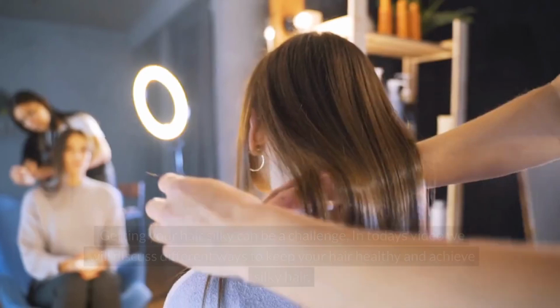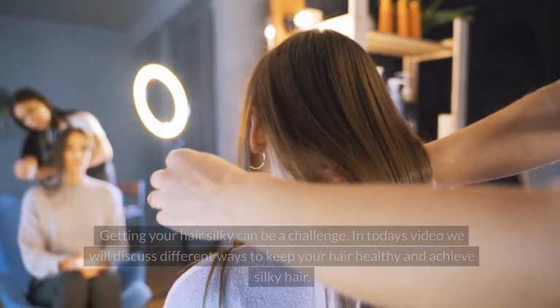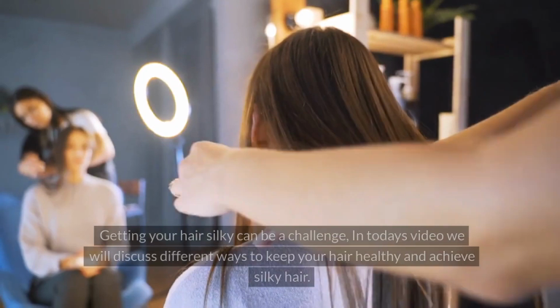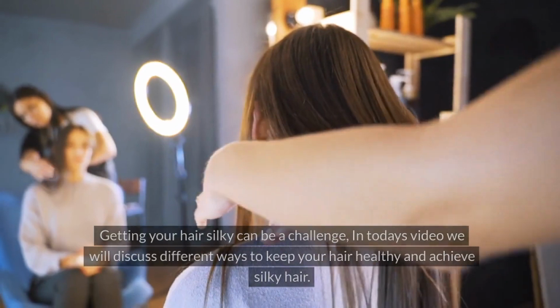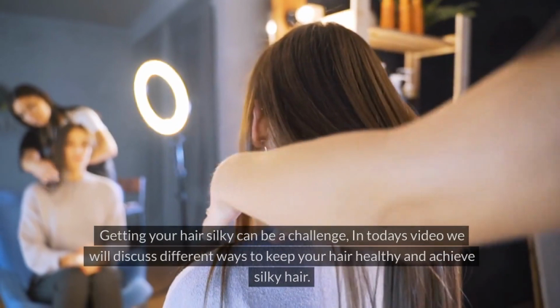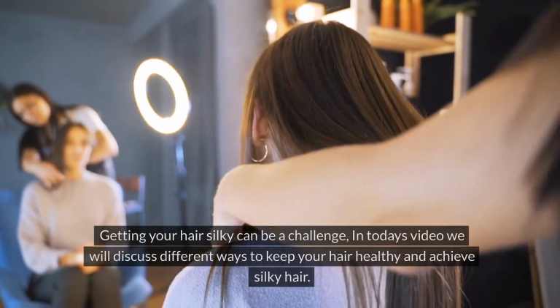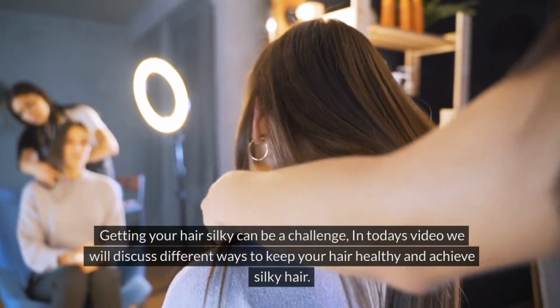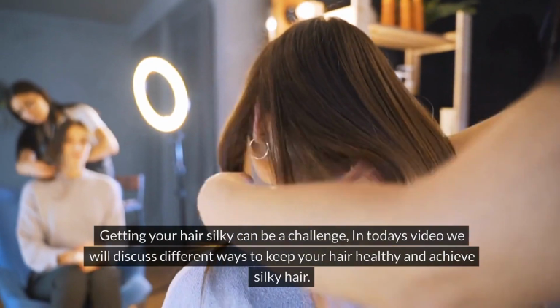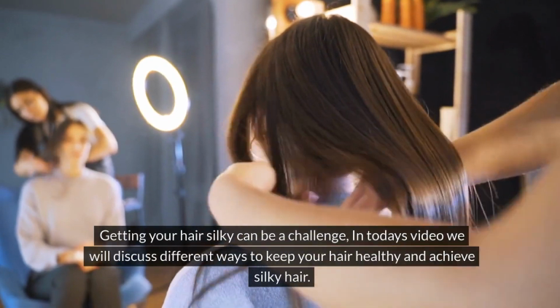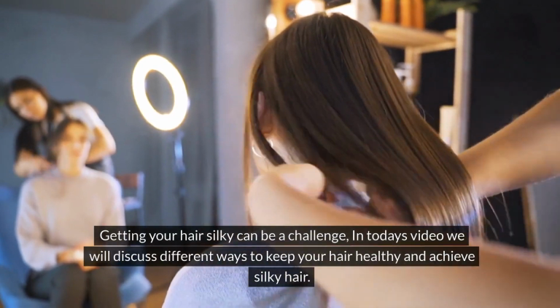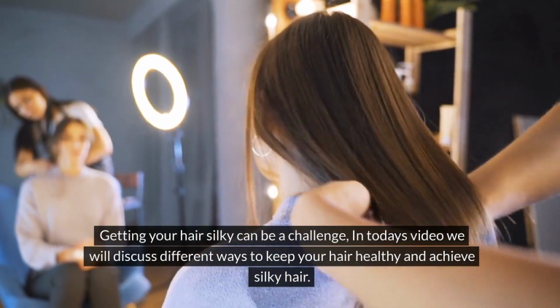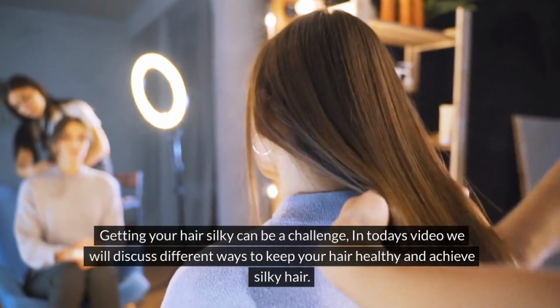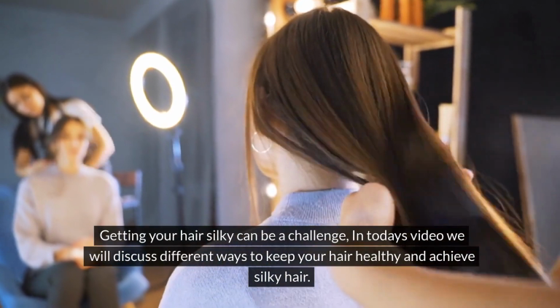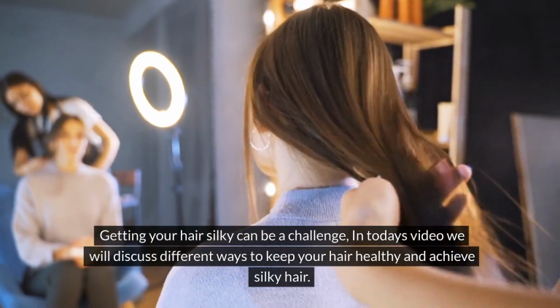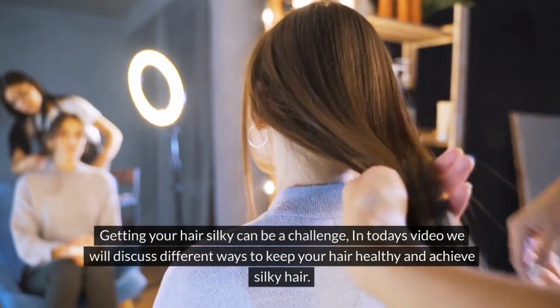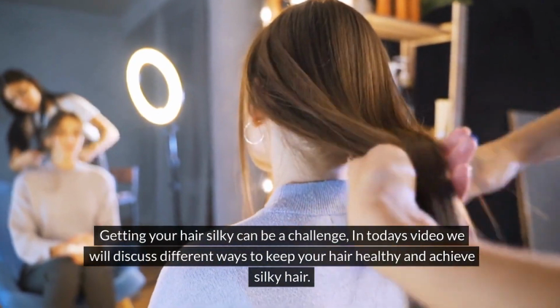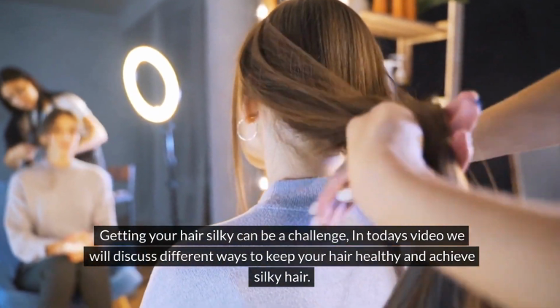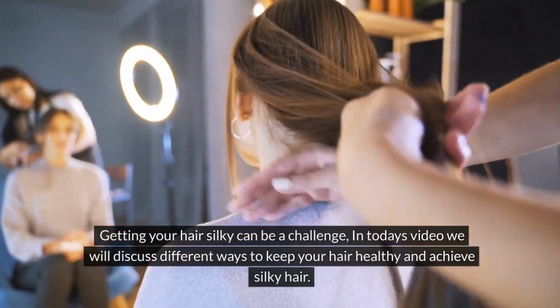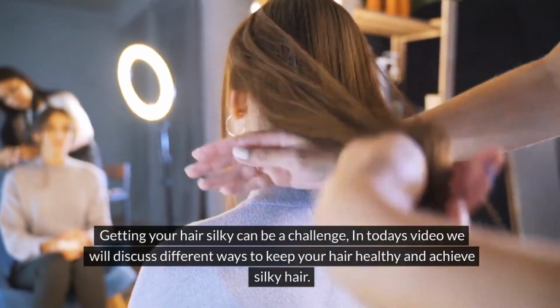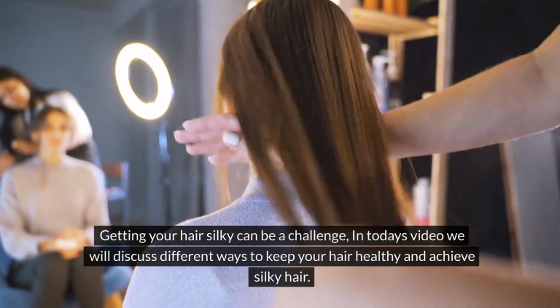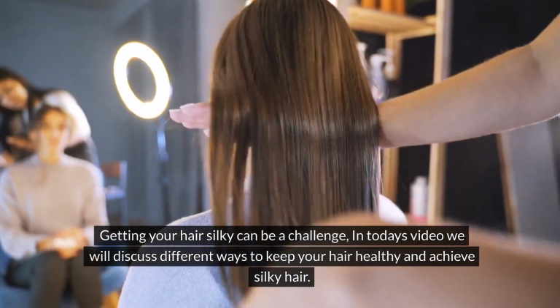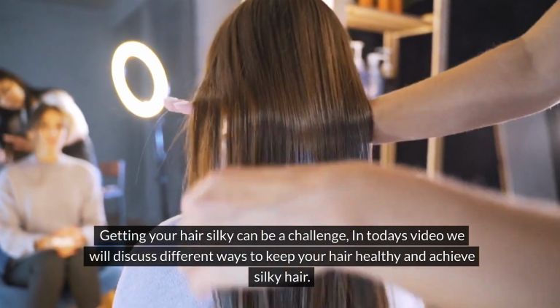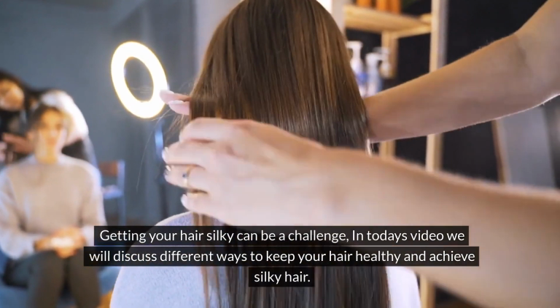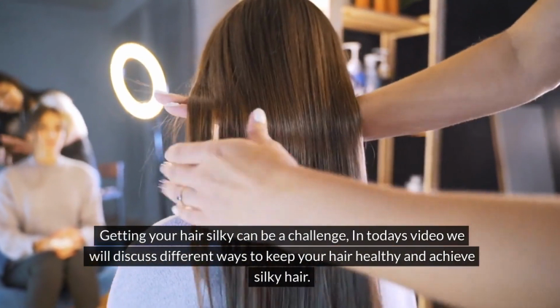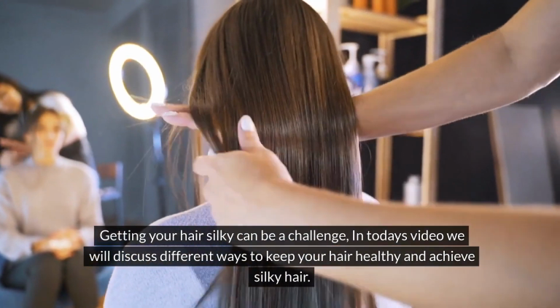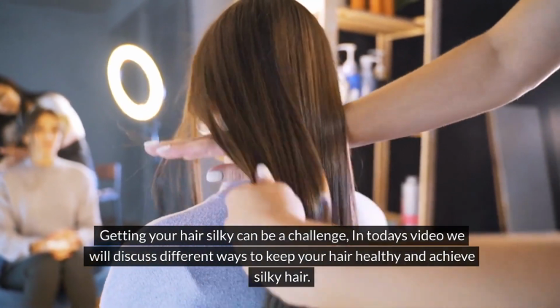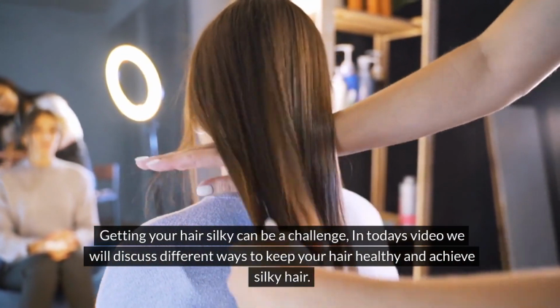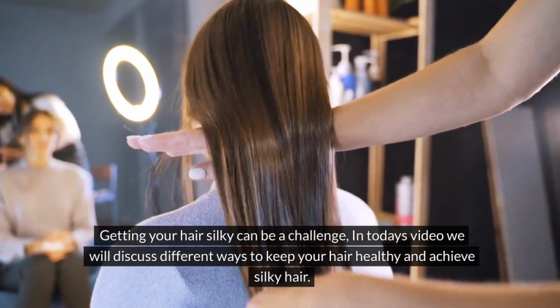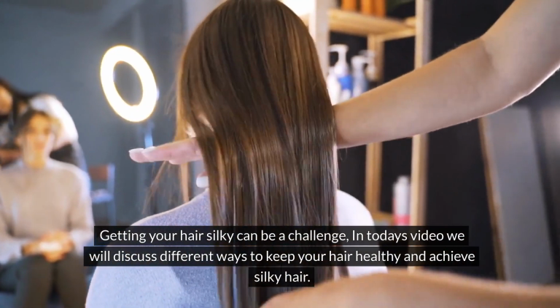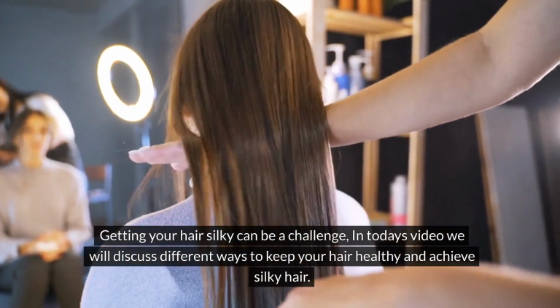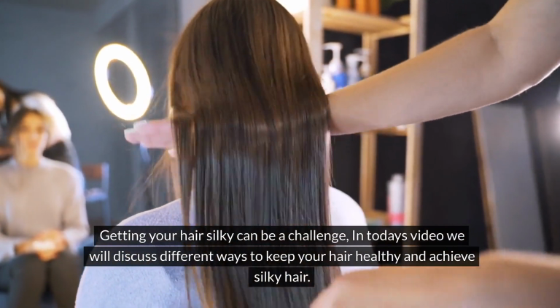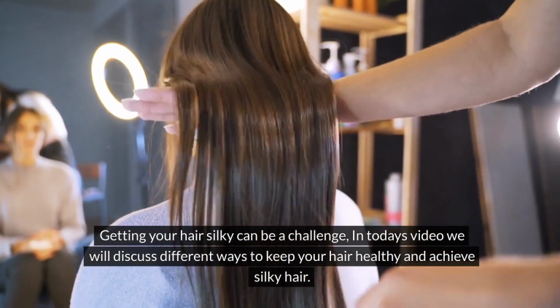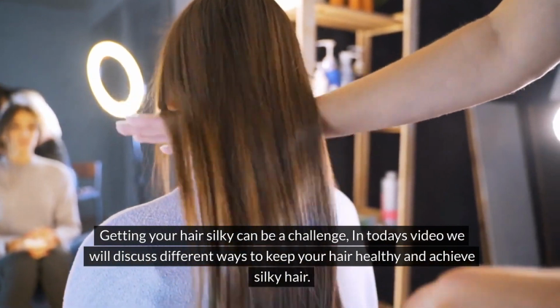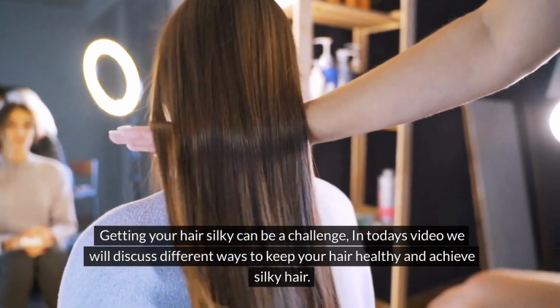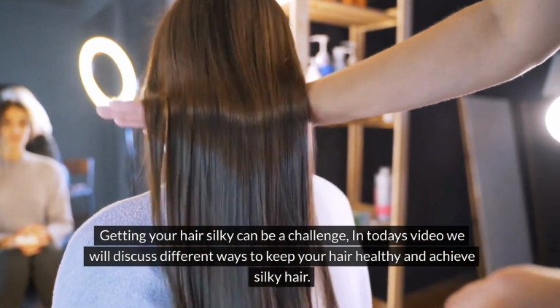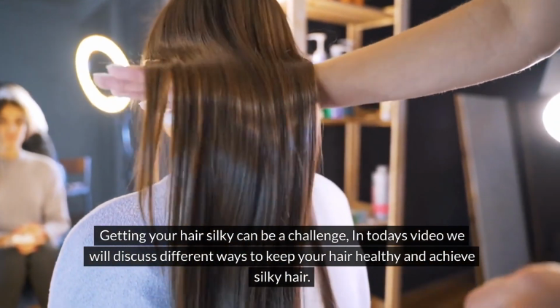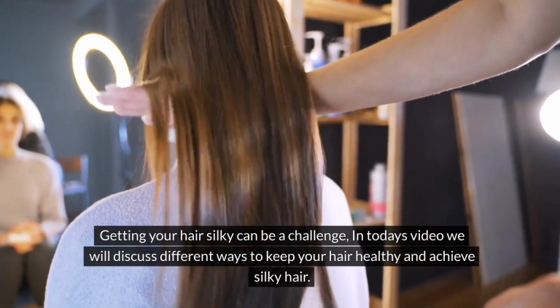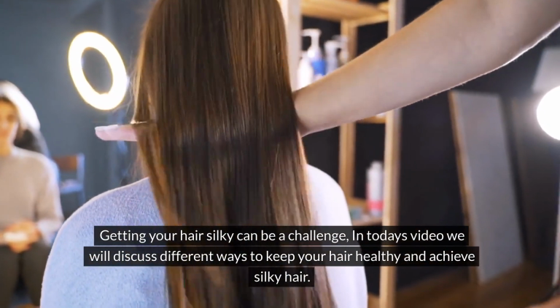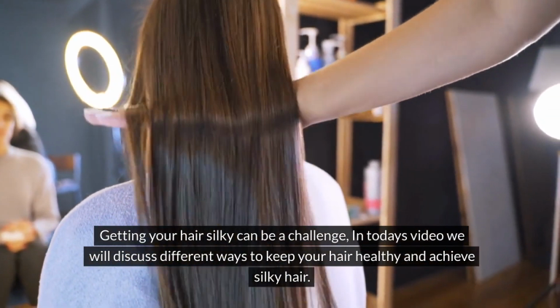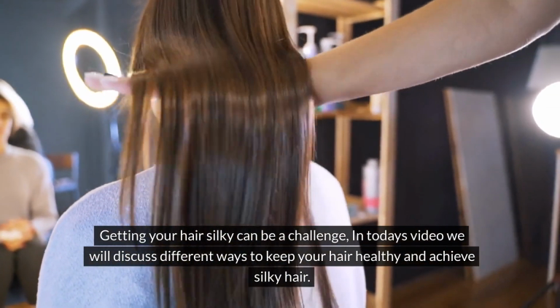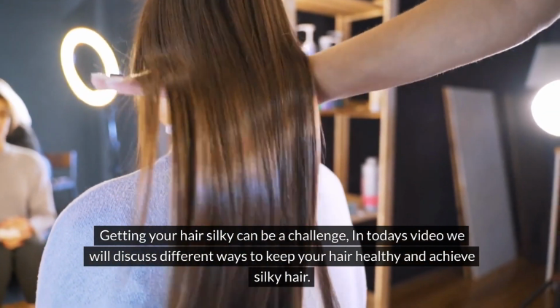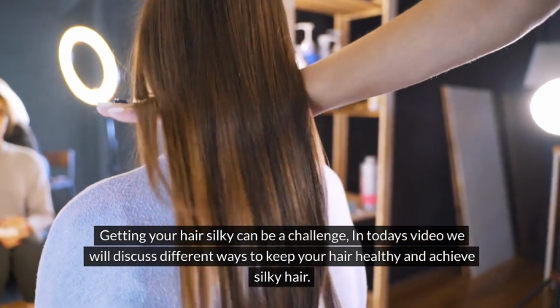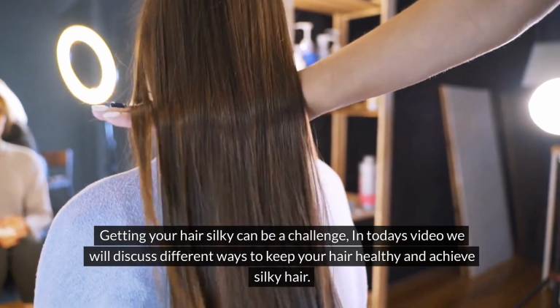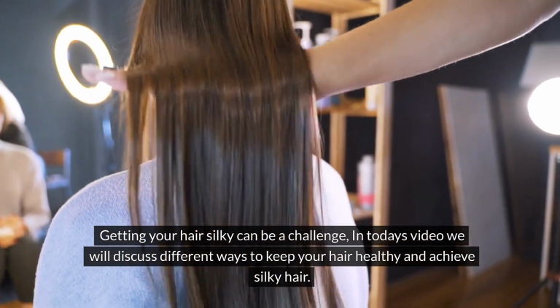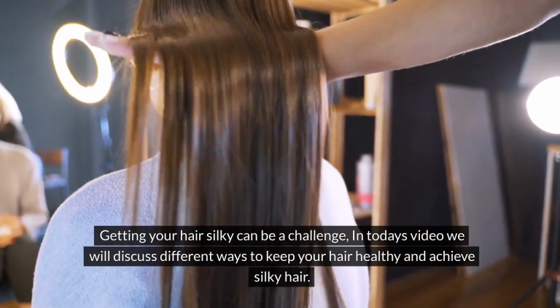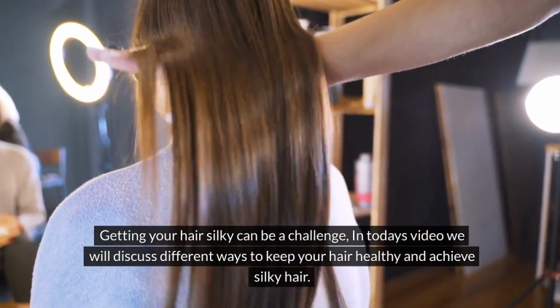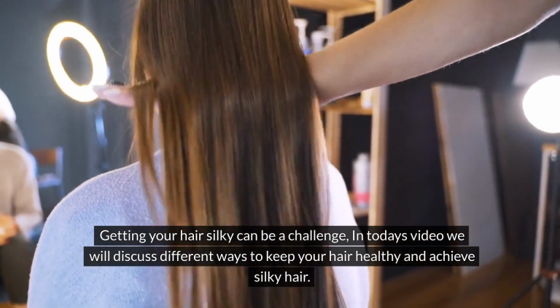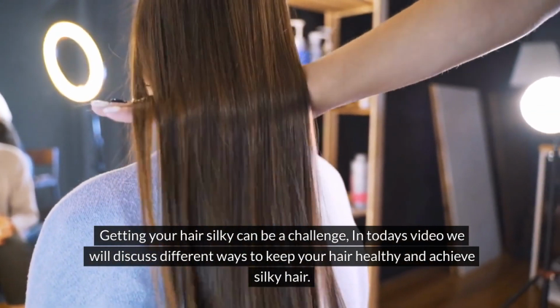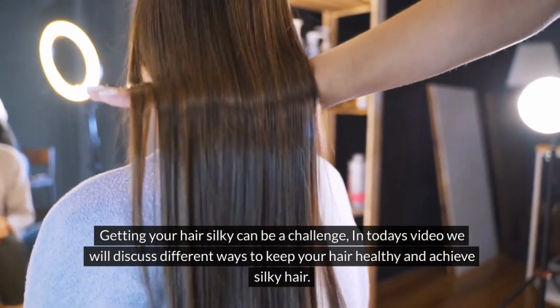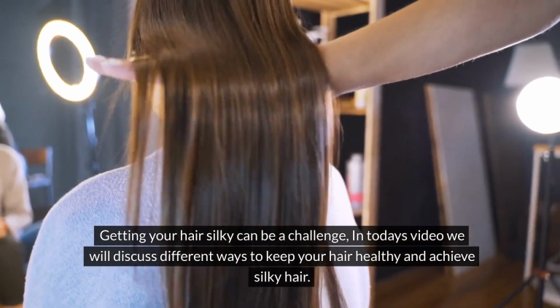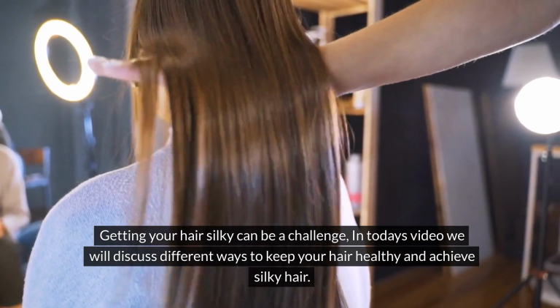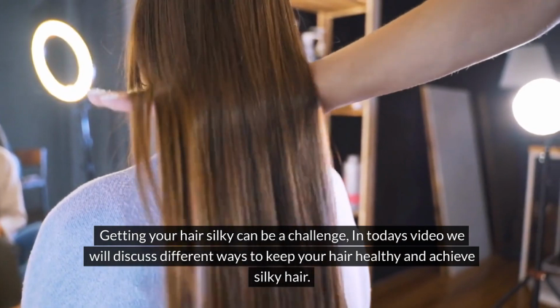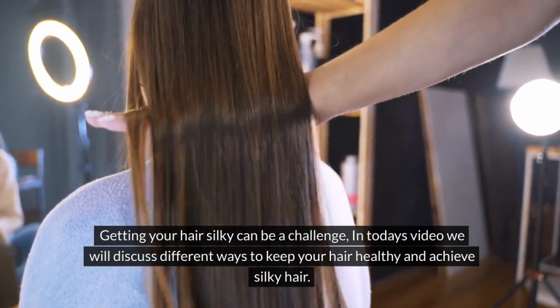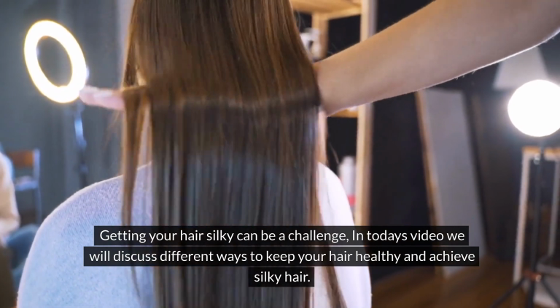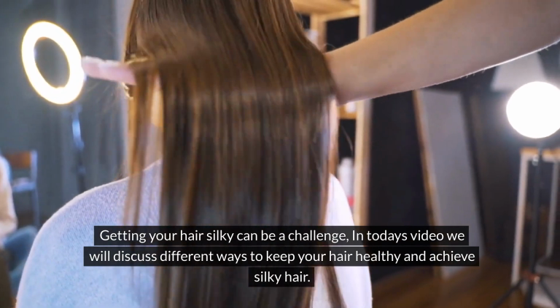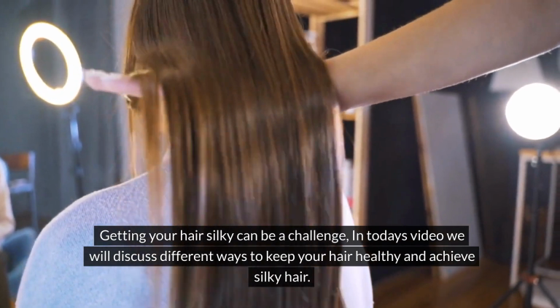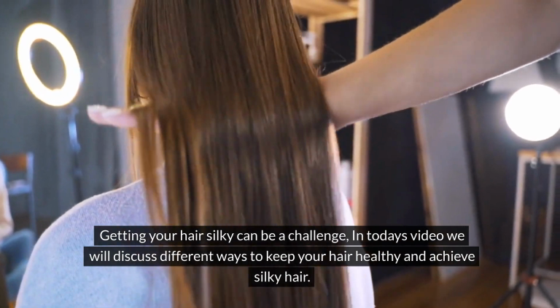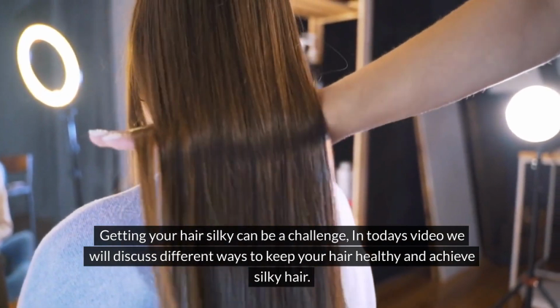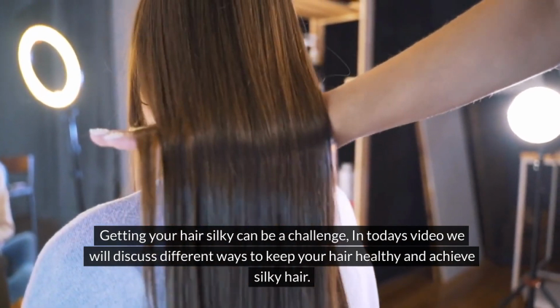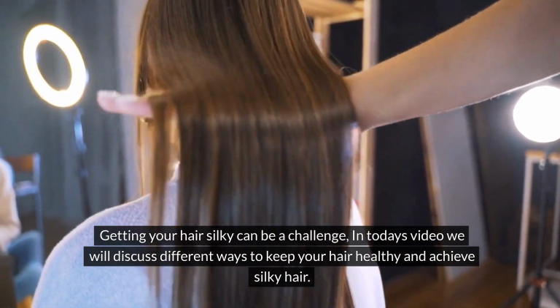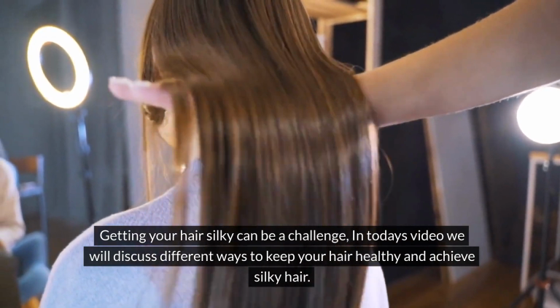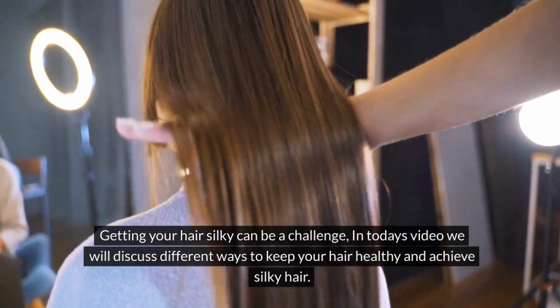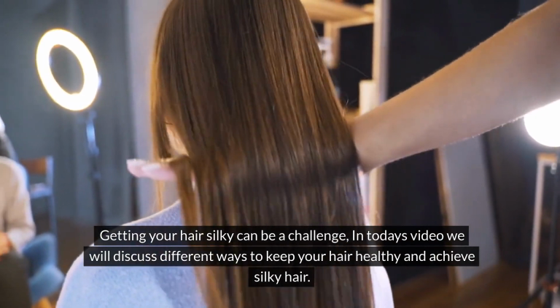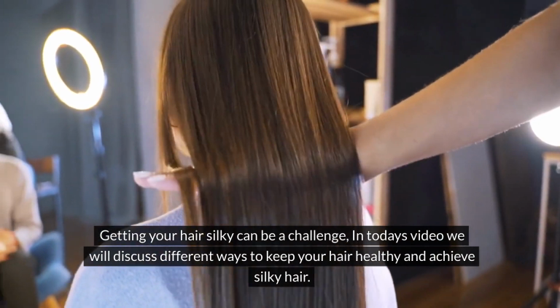Getting your hair silky can be a challenge. In today's video, we will discuss different ways to keep your hair healthy and achieve silky hair.